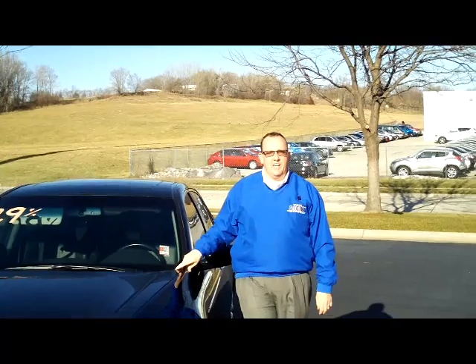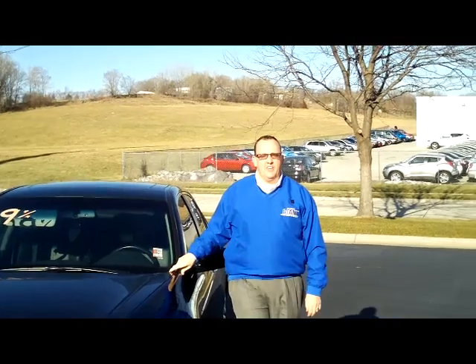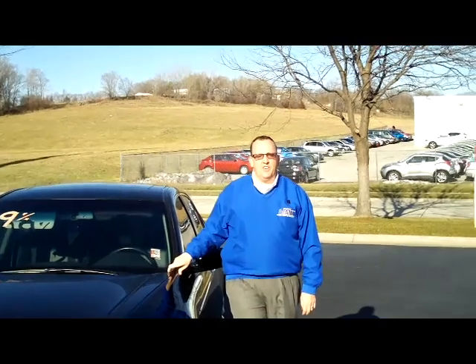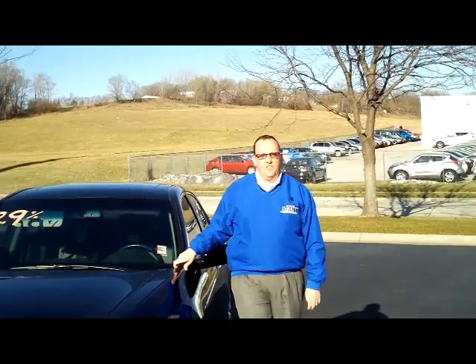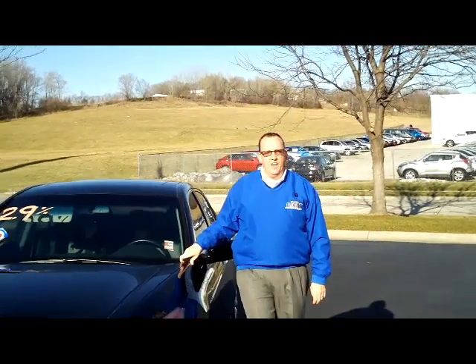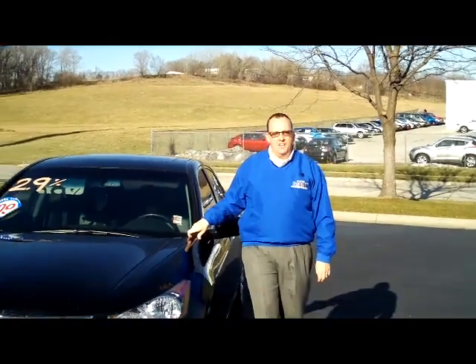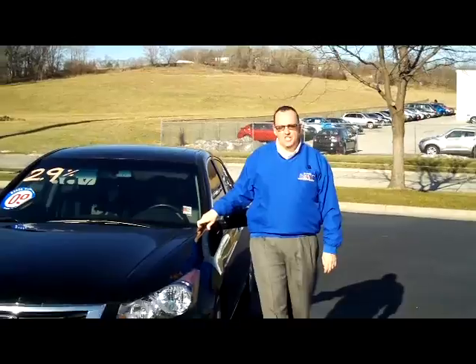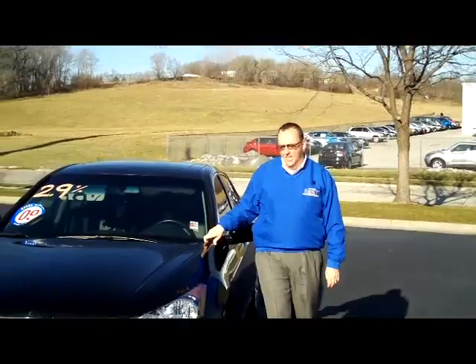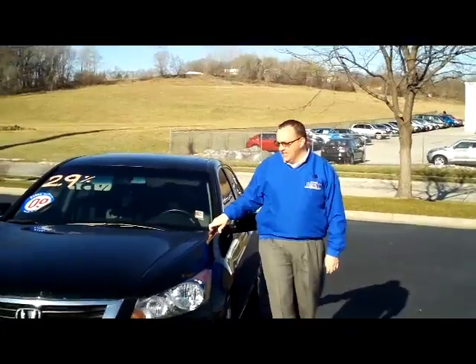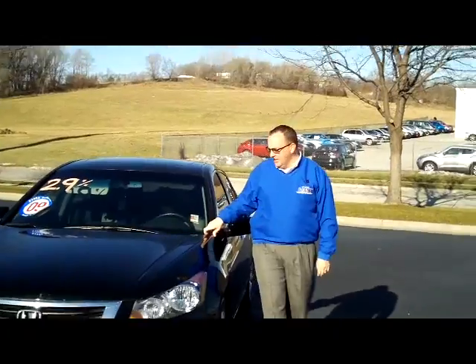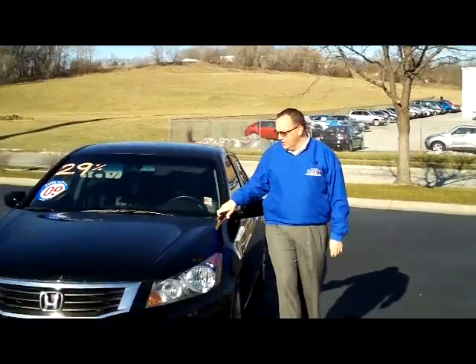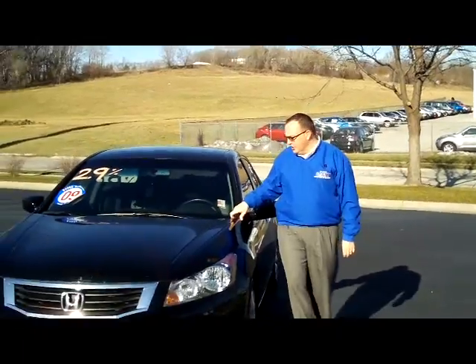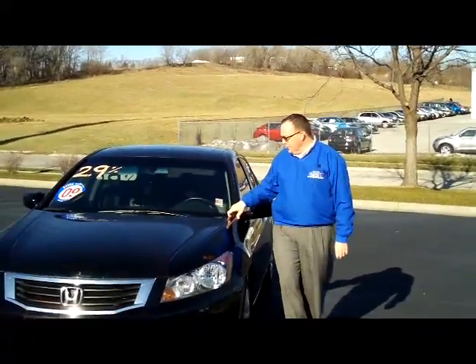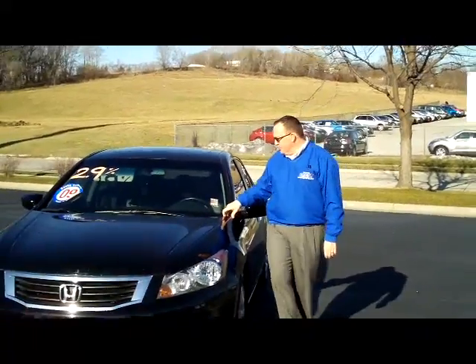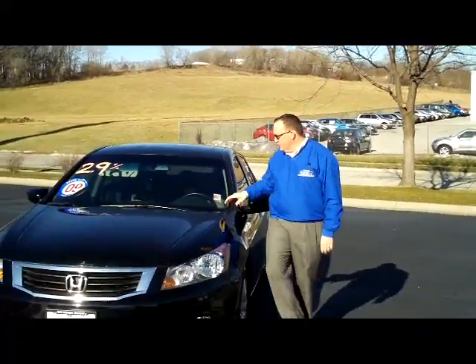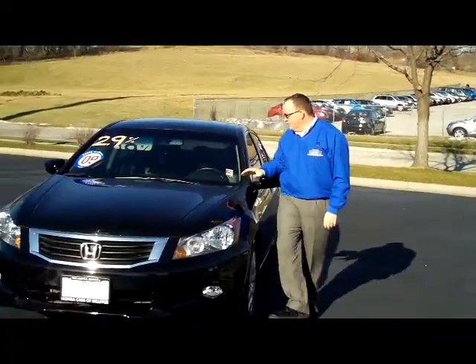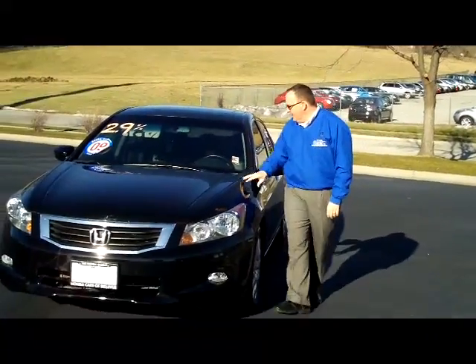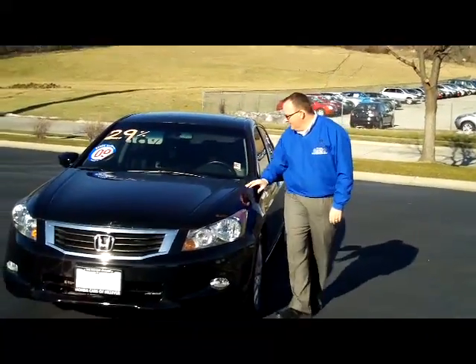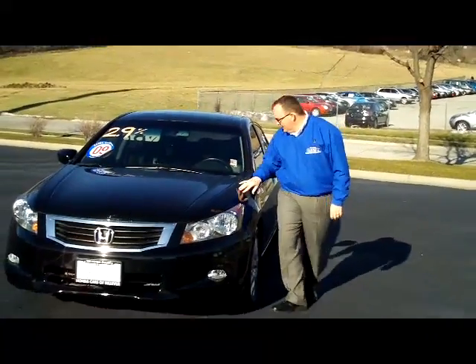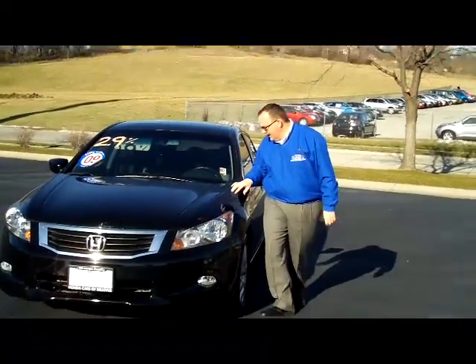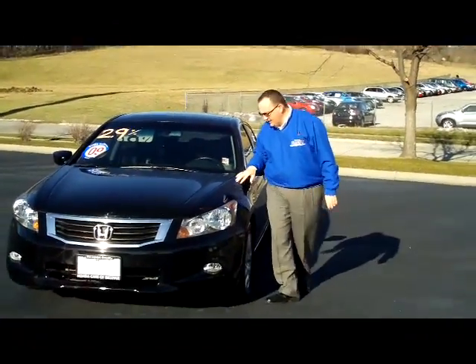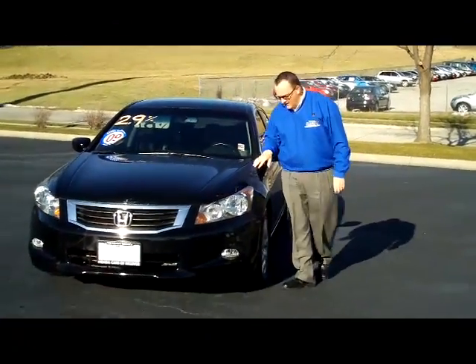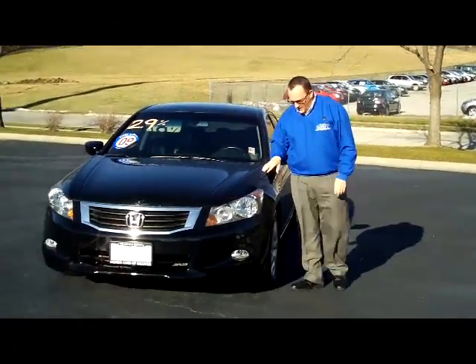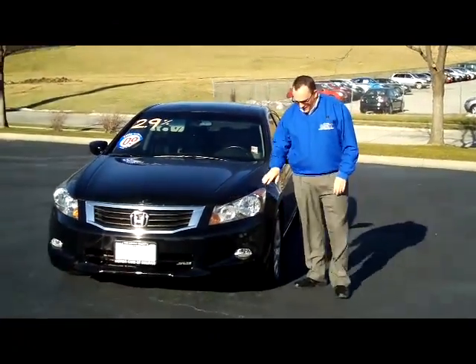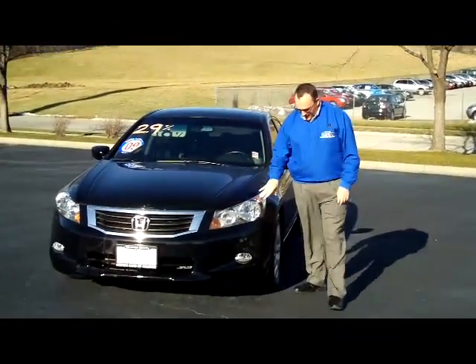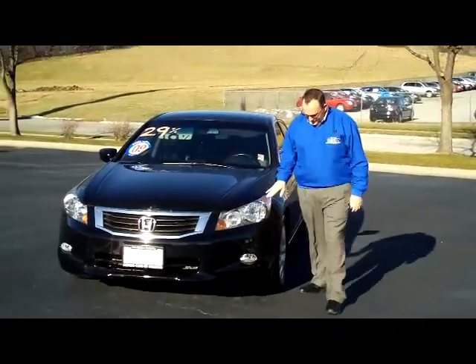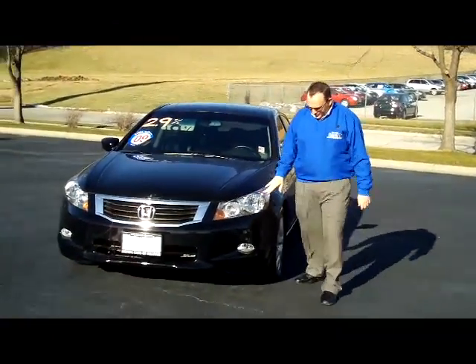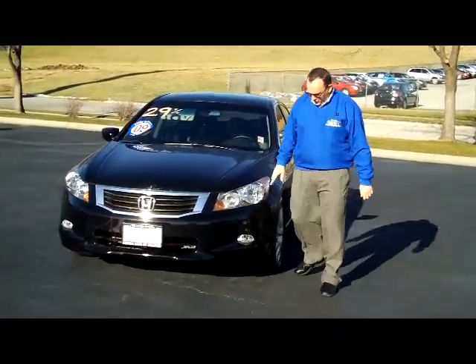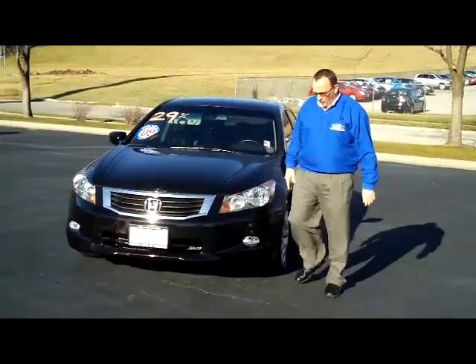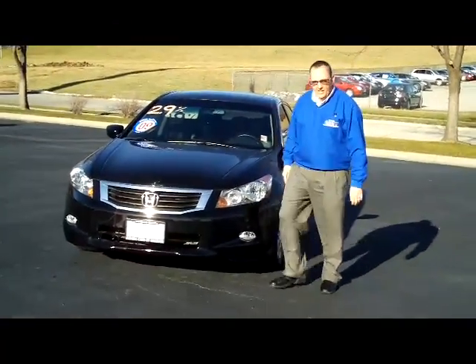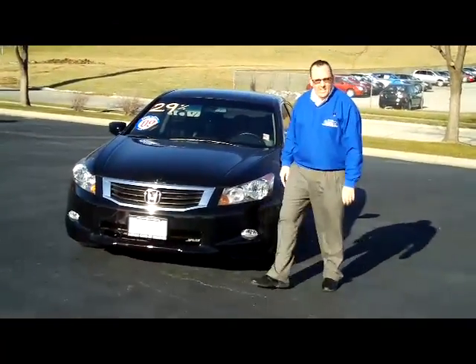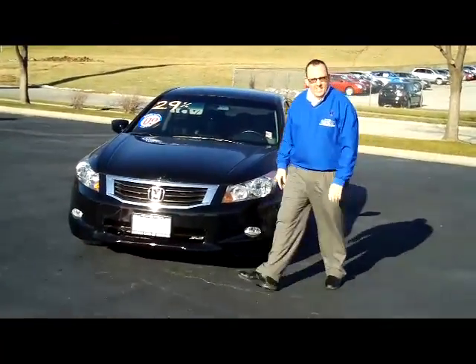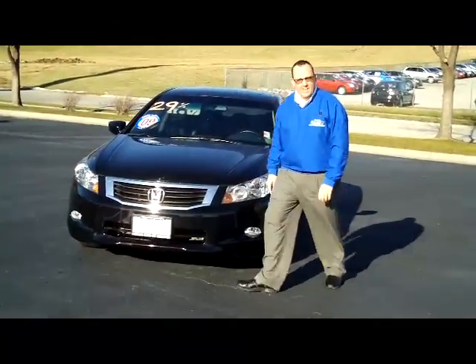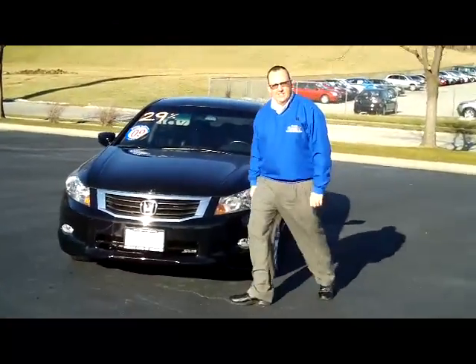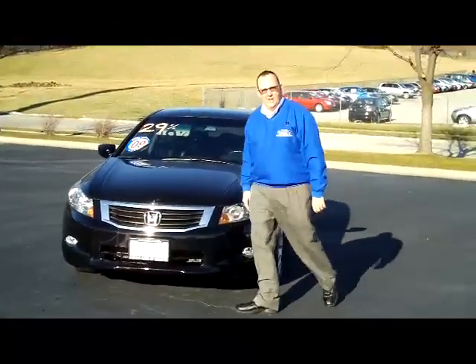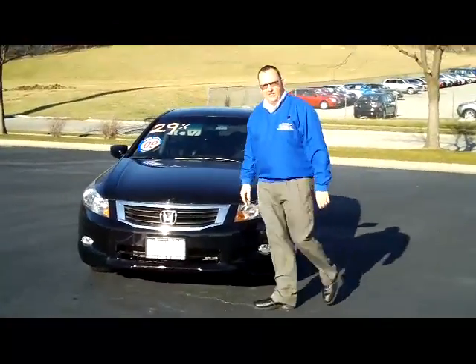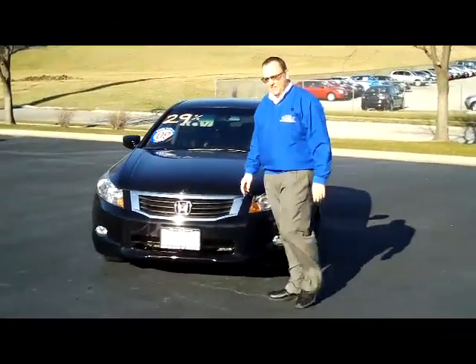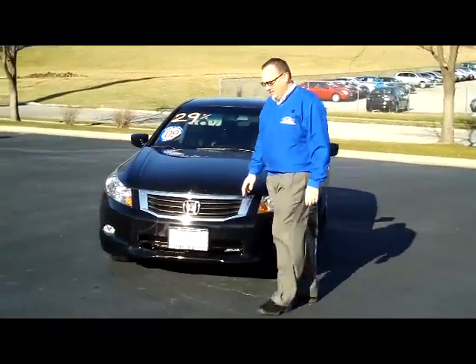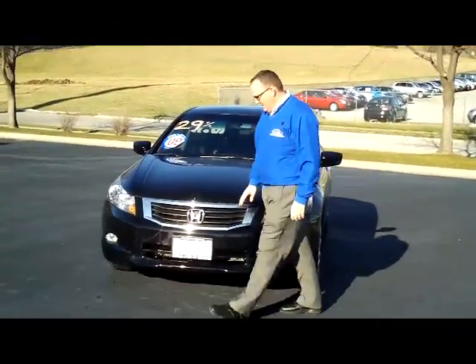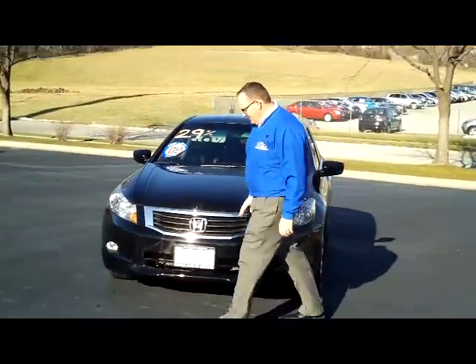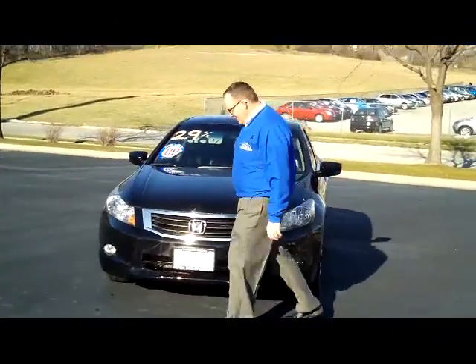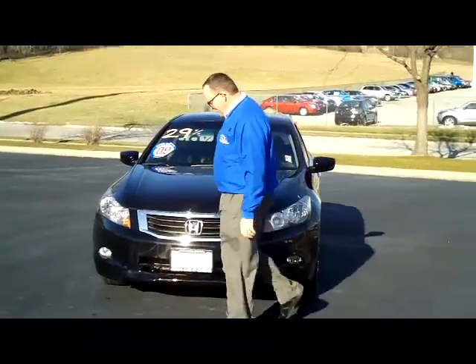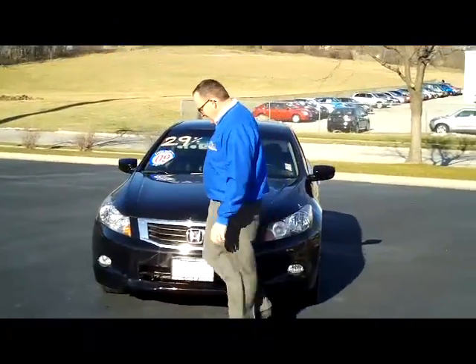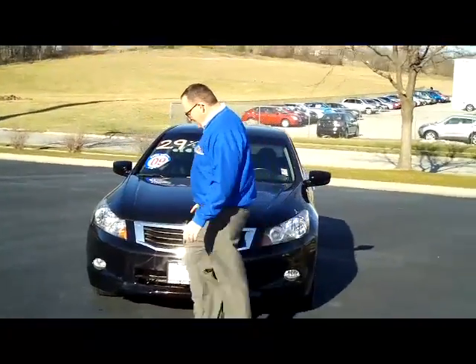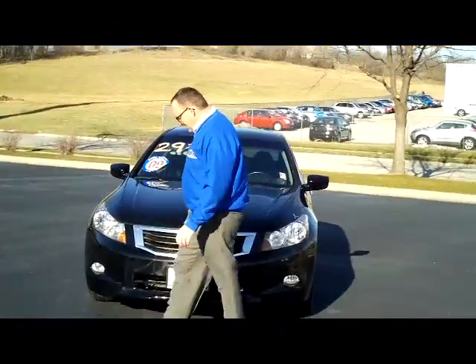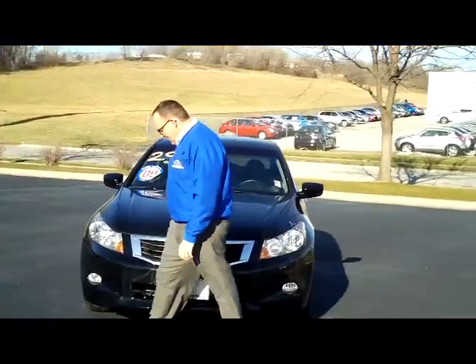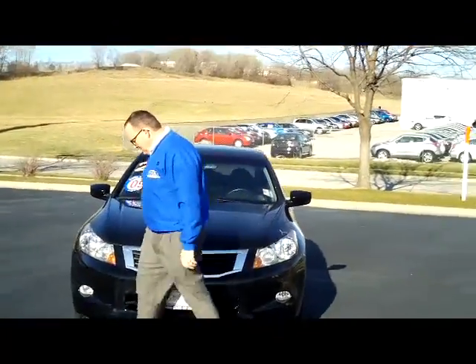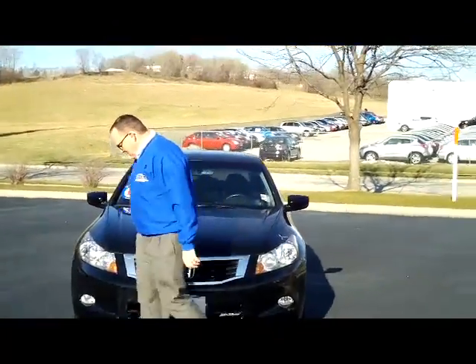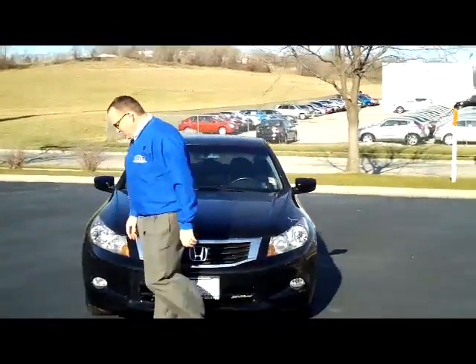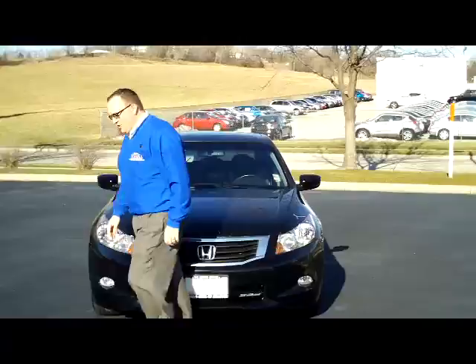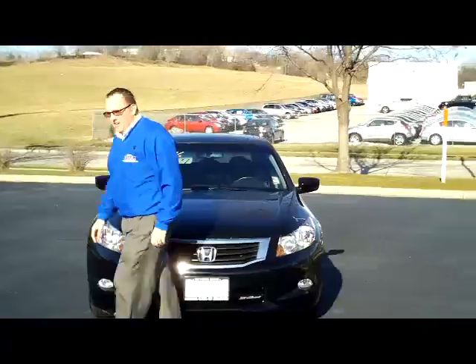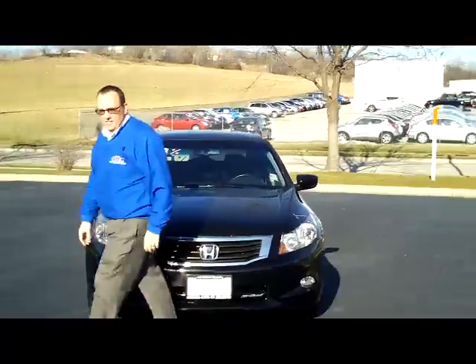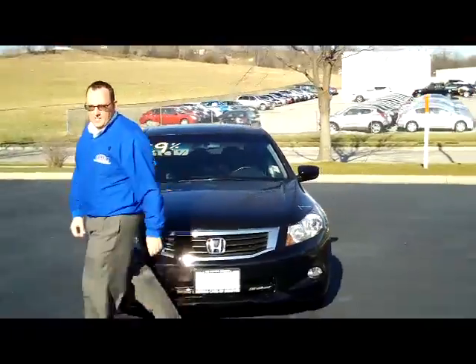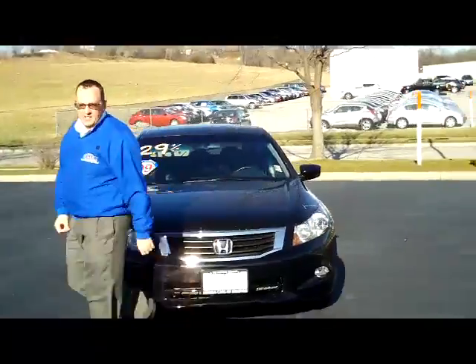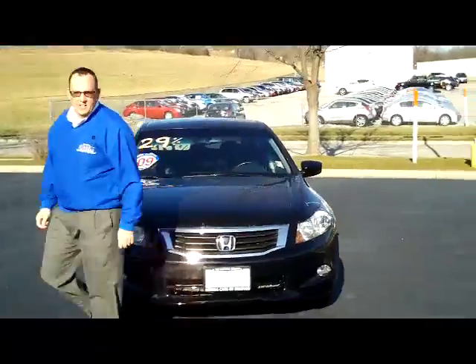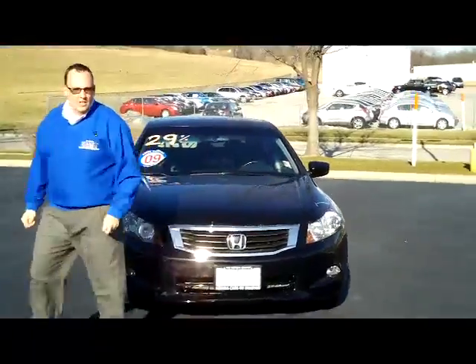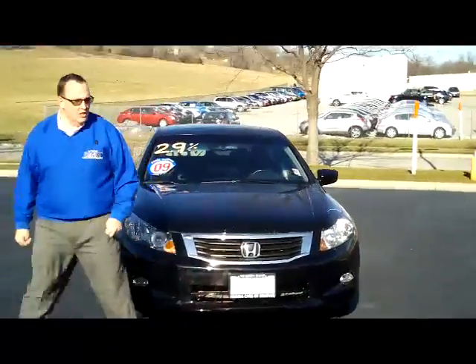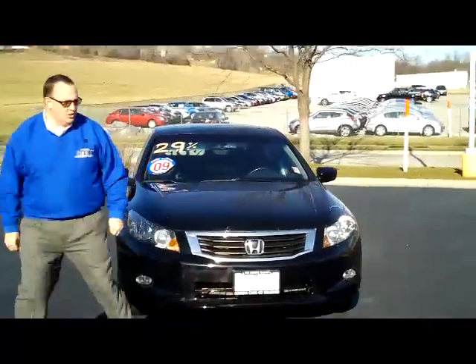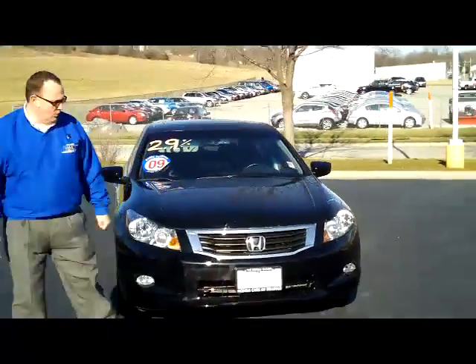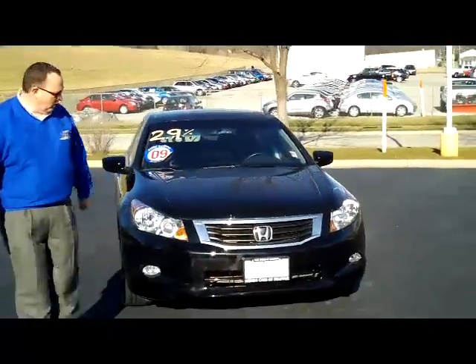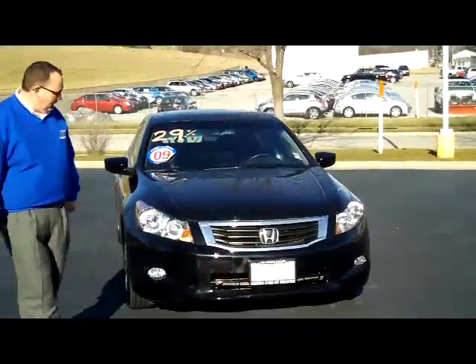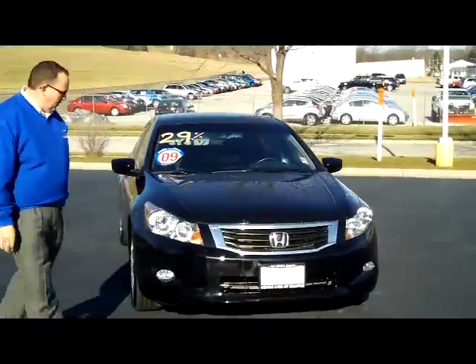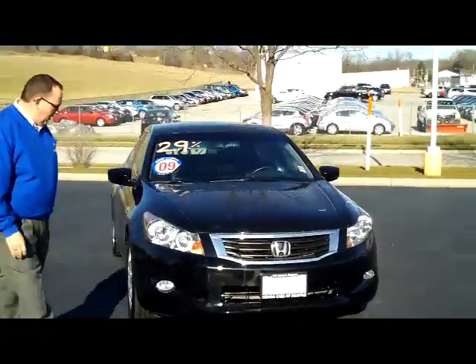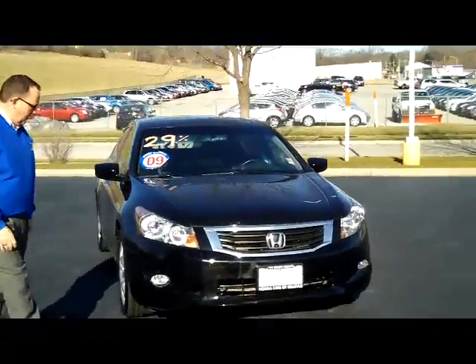Here for the Honda Giant, I'm here to show you this 2009 Honda Accord EXL V6, just came in on trade — it's a one owner.